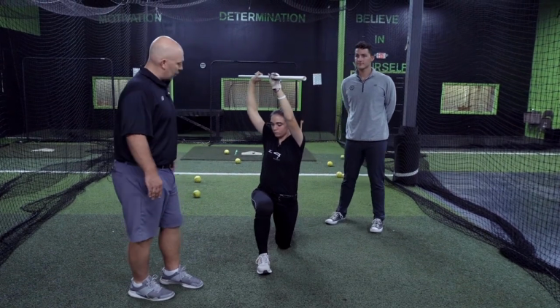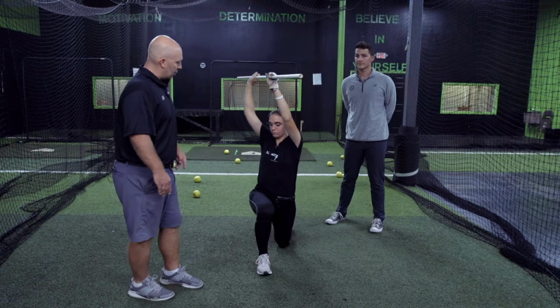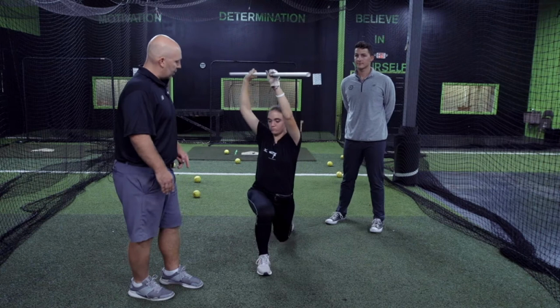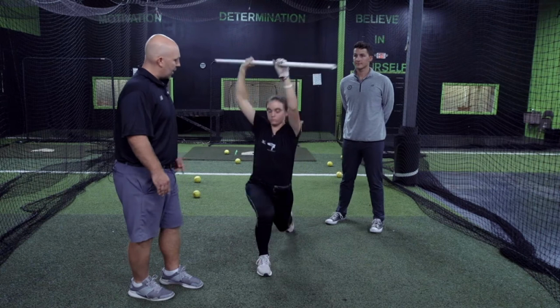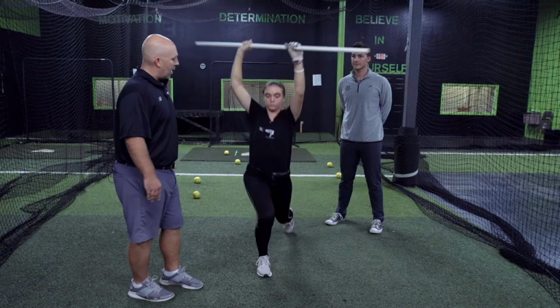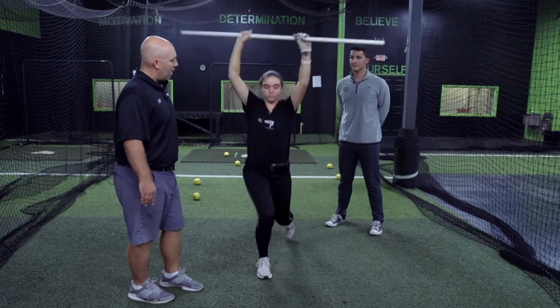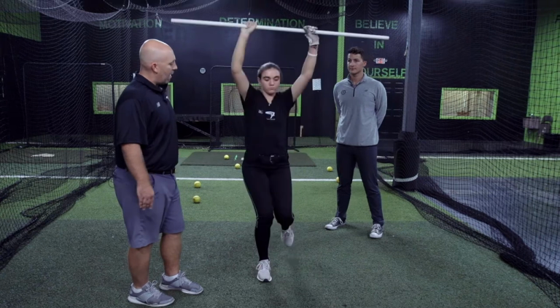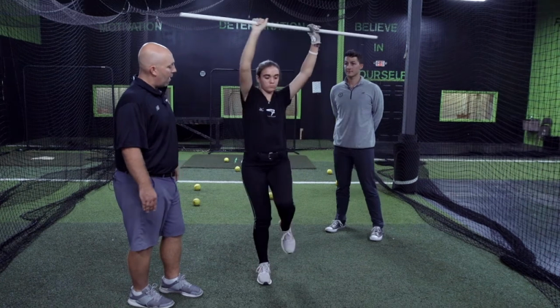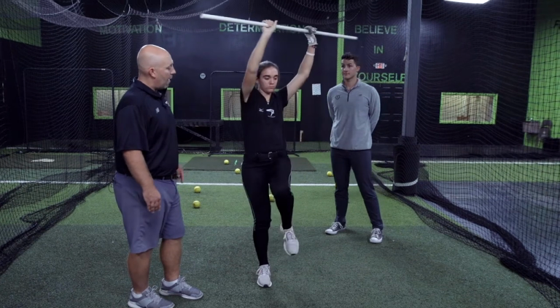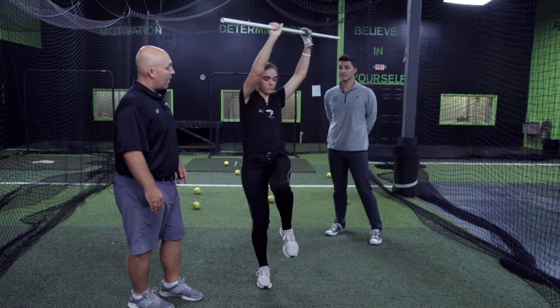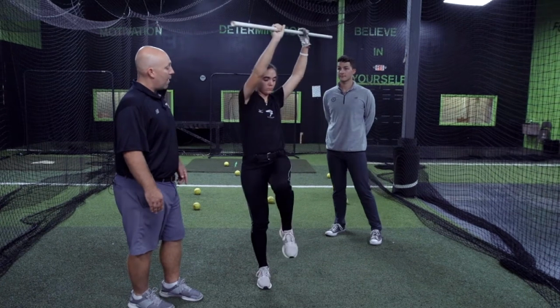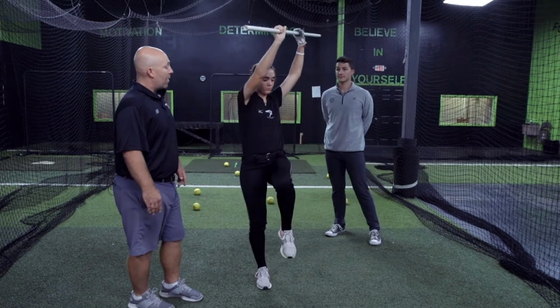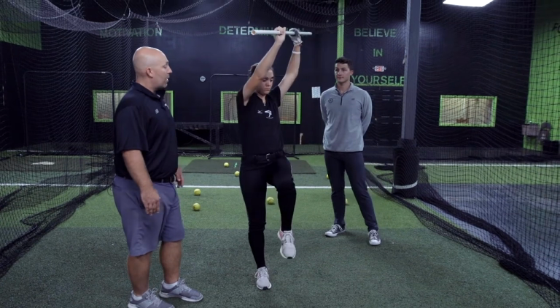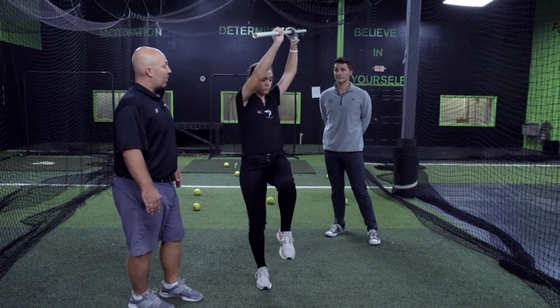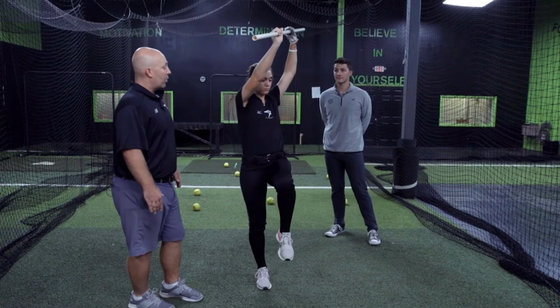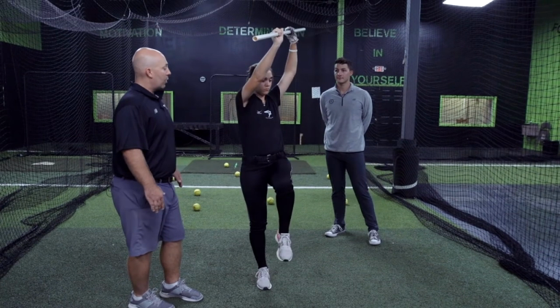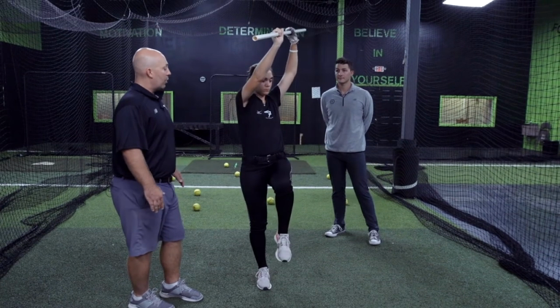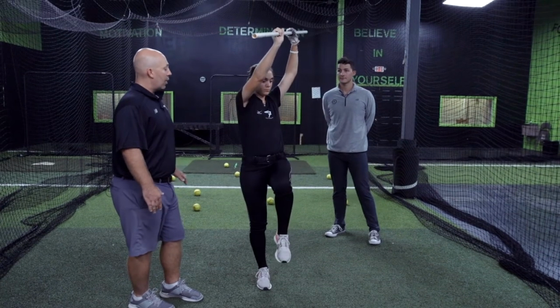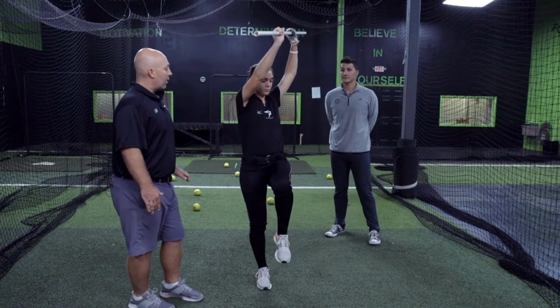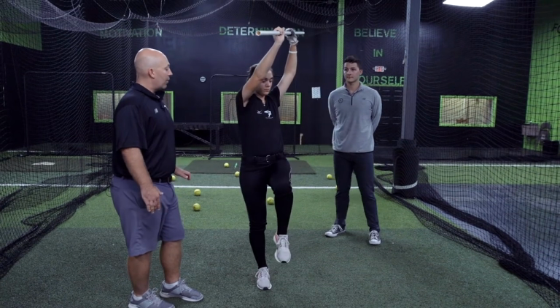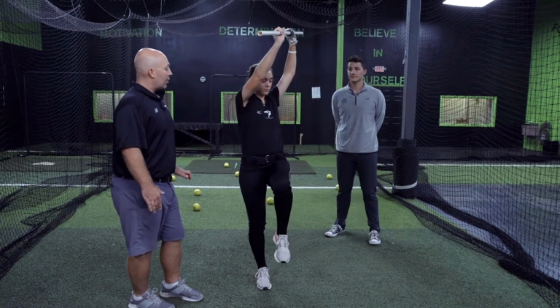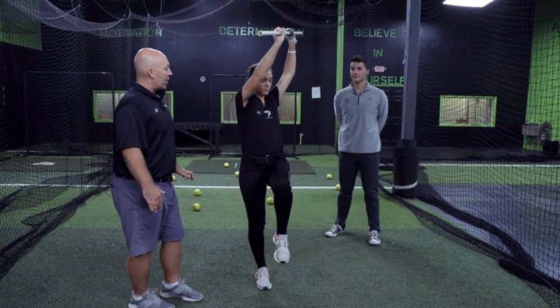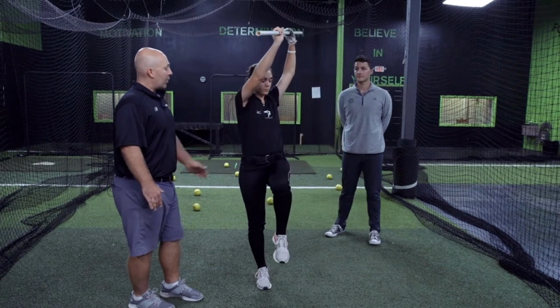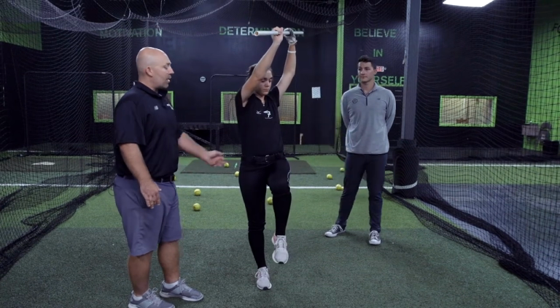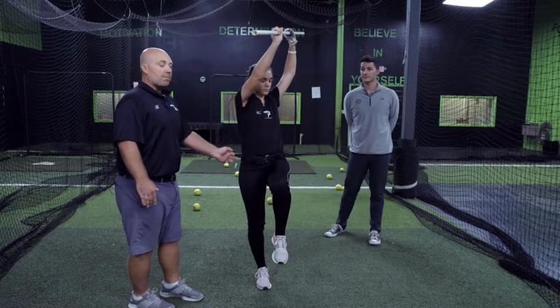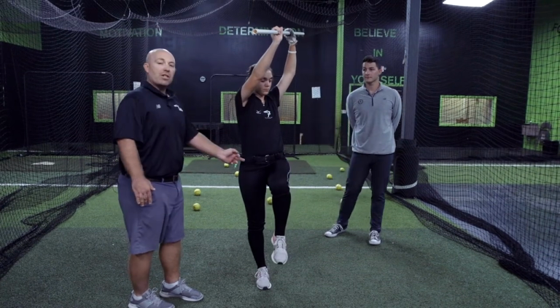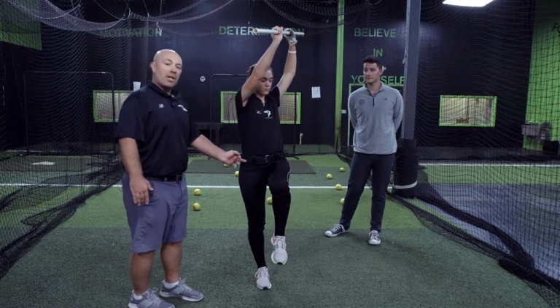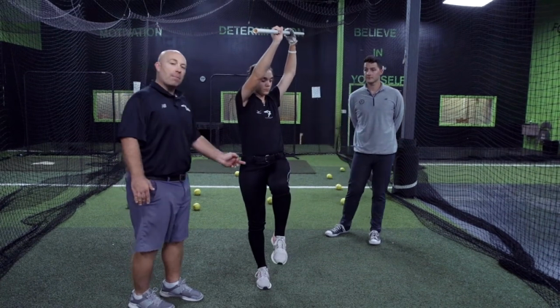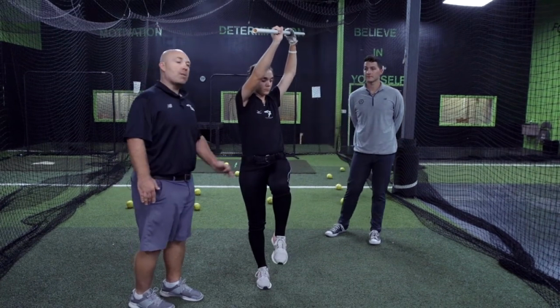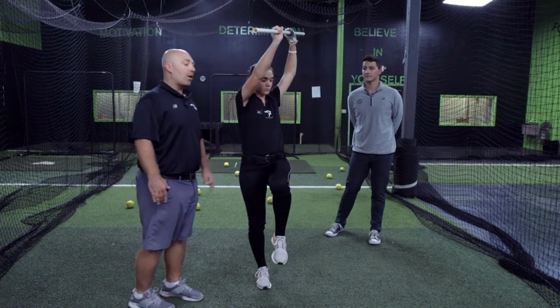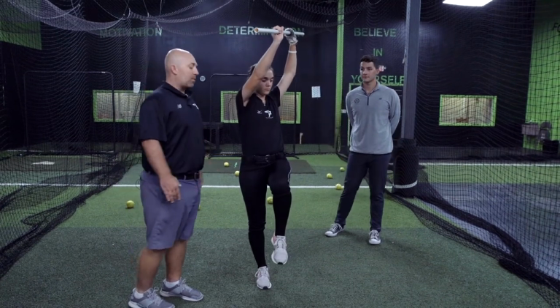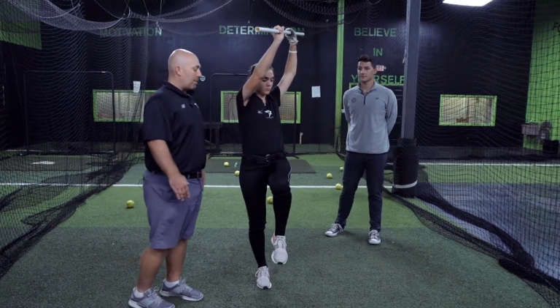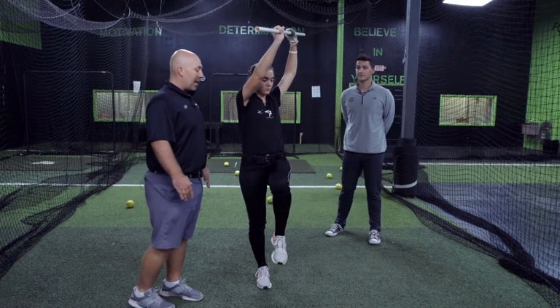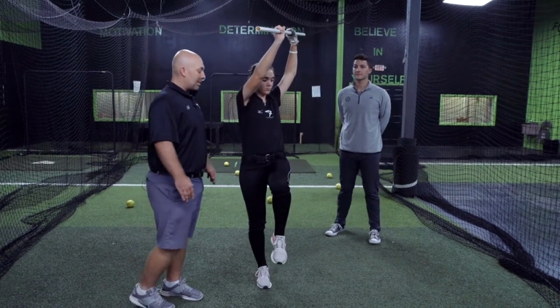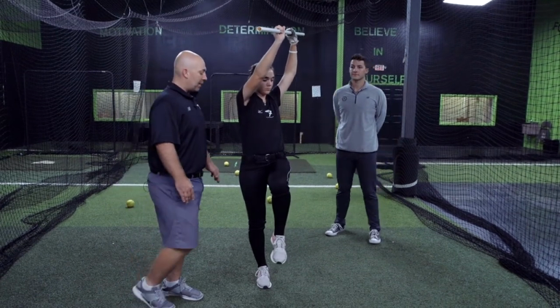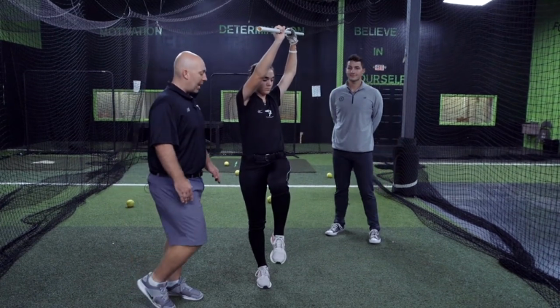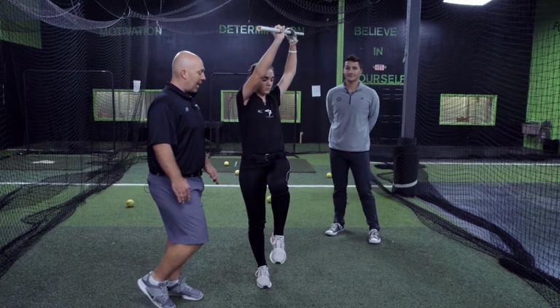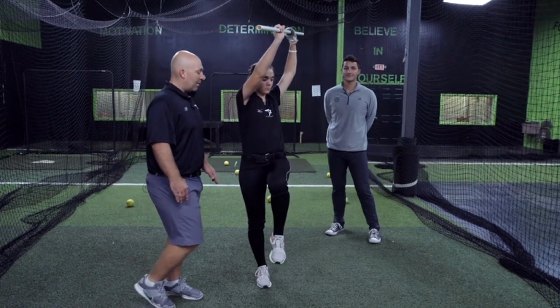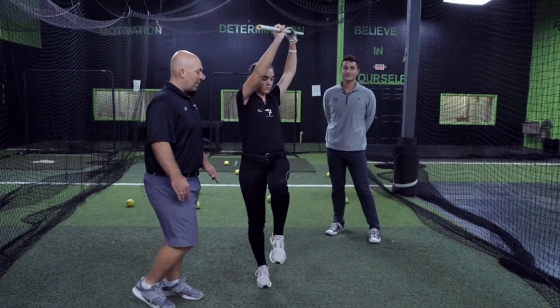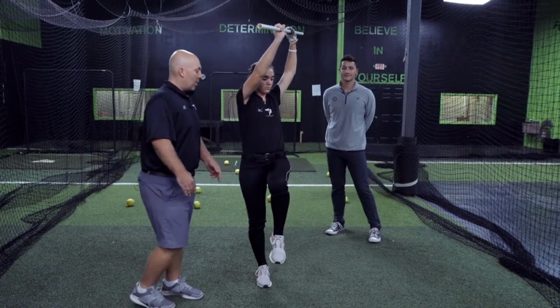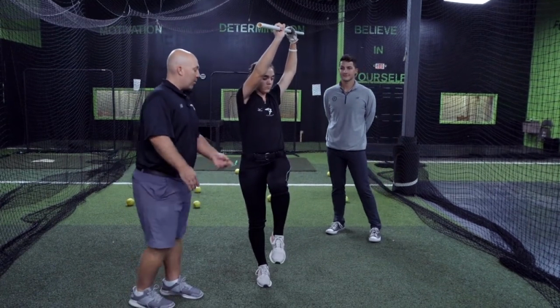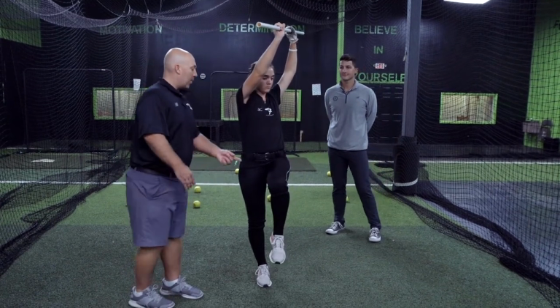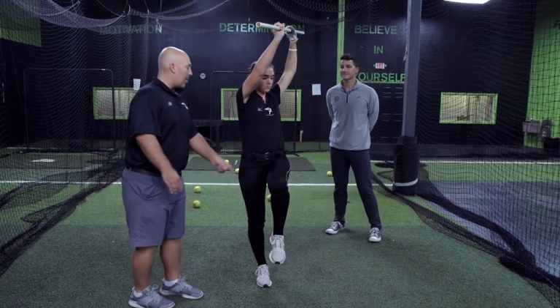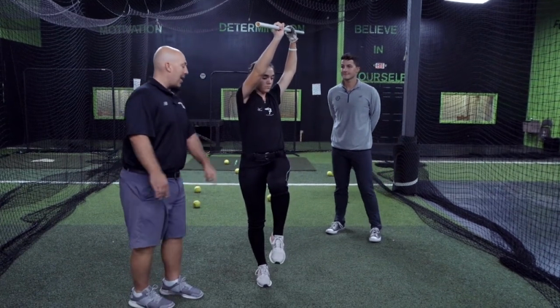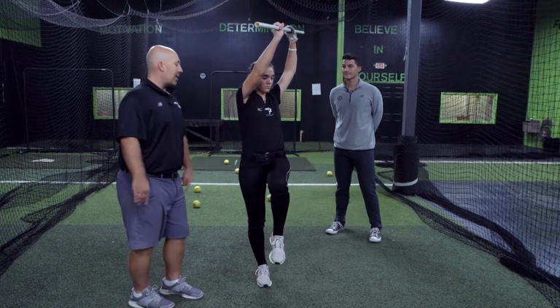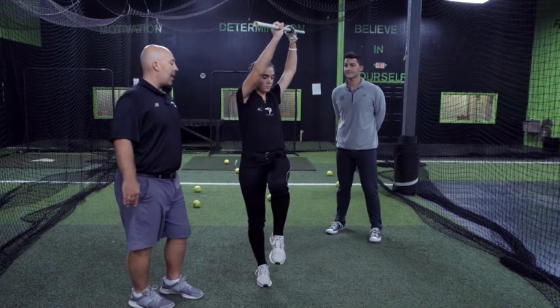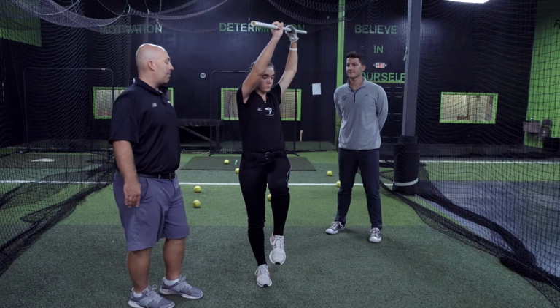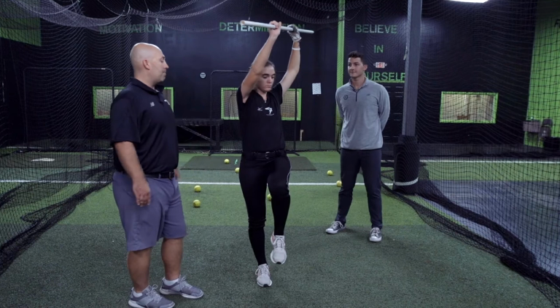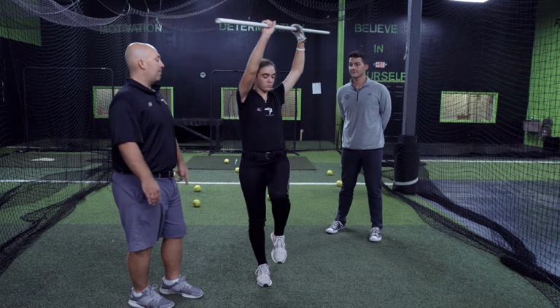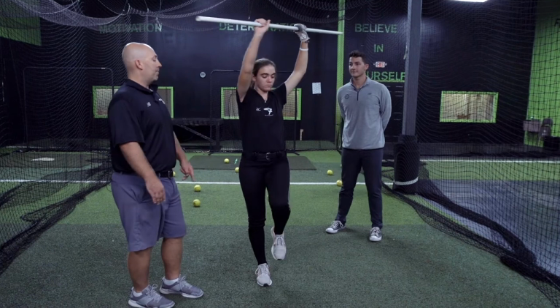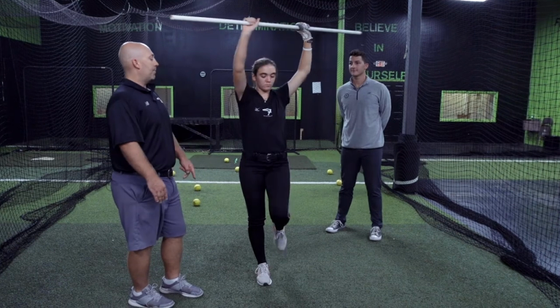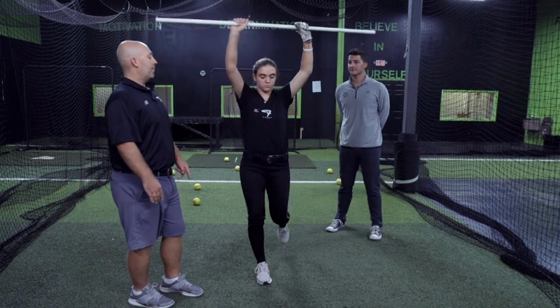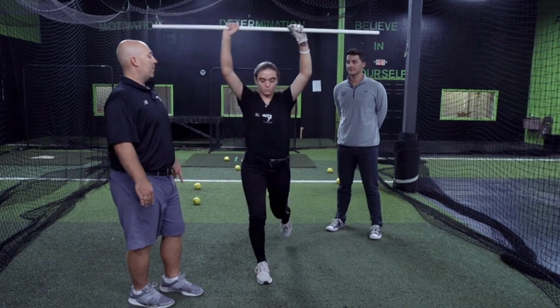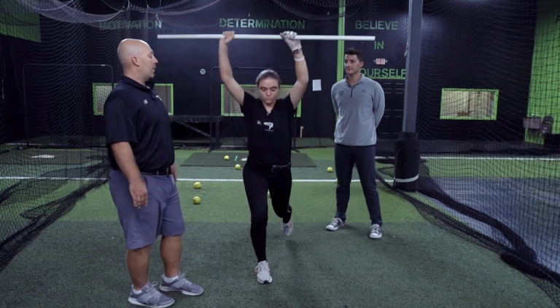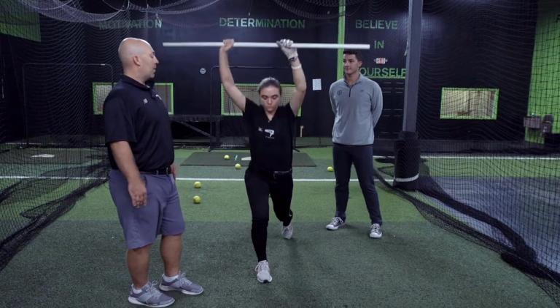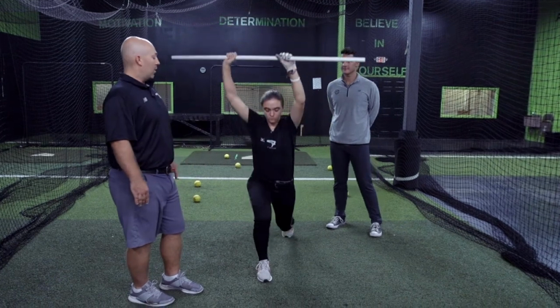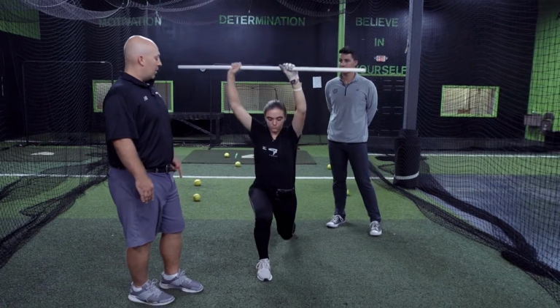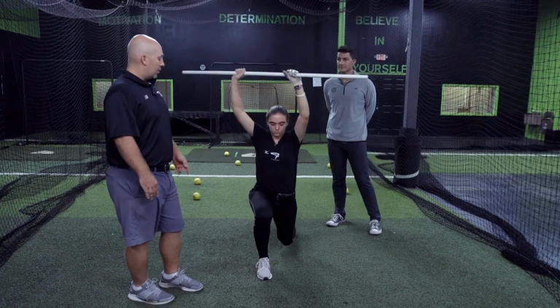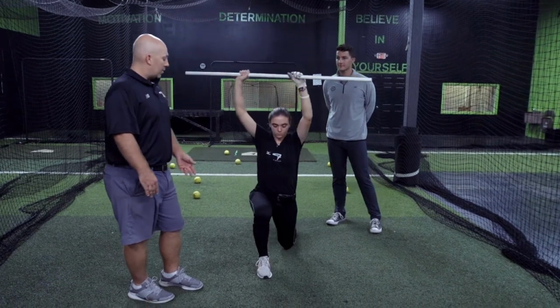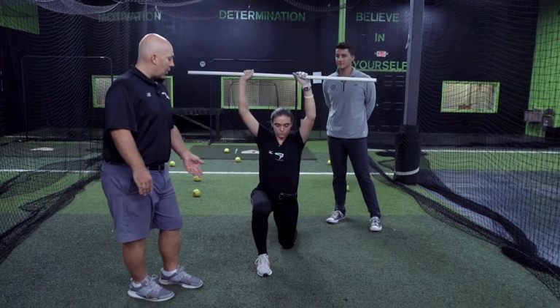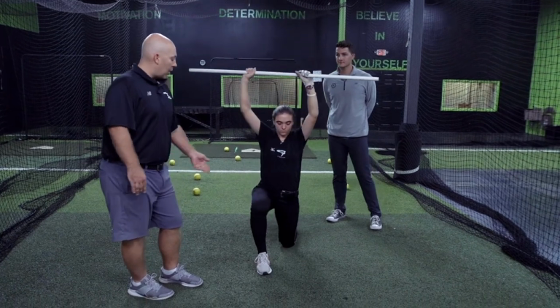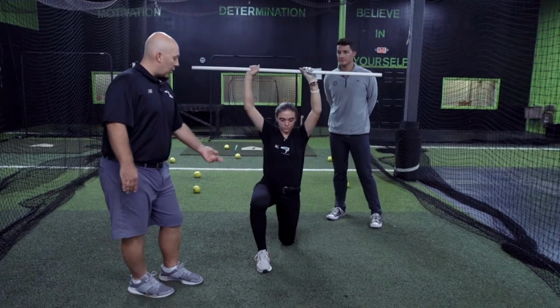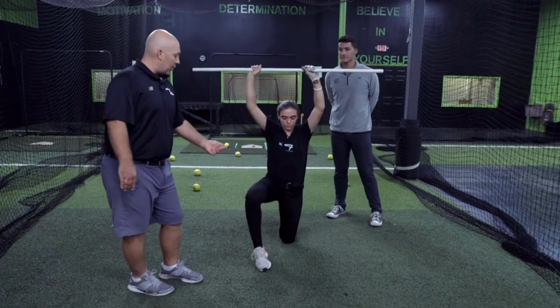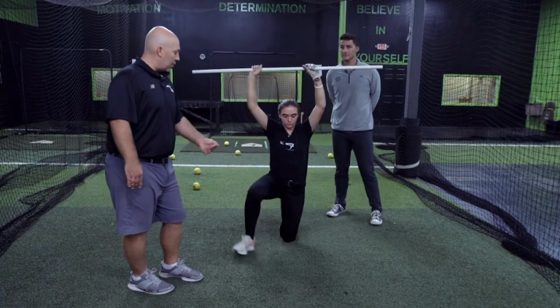Show us what you got. Good — we're trying to create as much hip turn as we possibly can. We're gonna go back down and start all over.